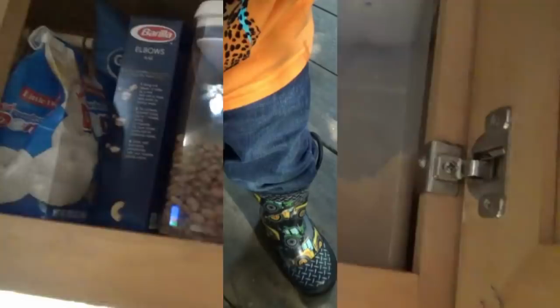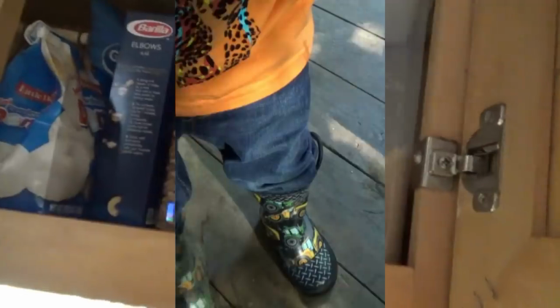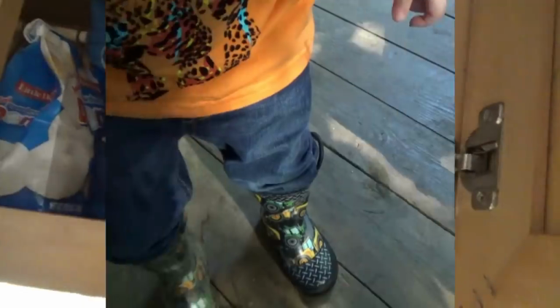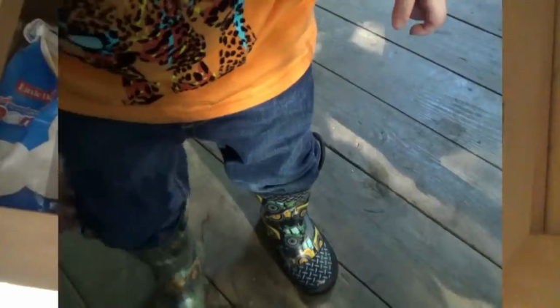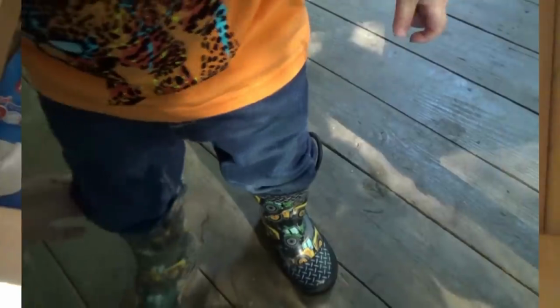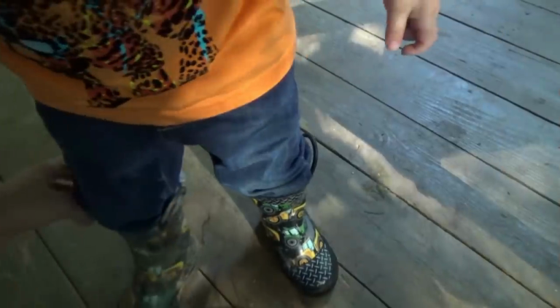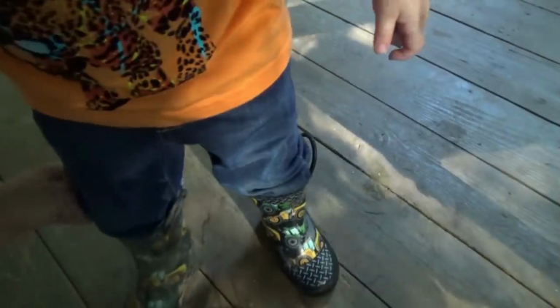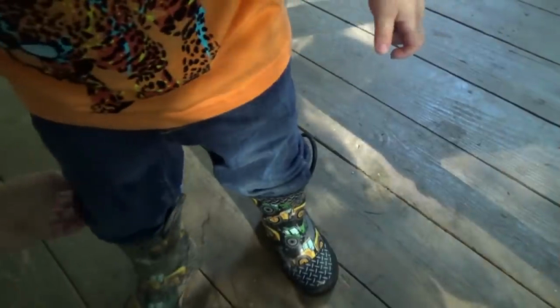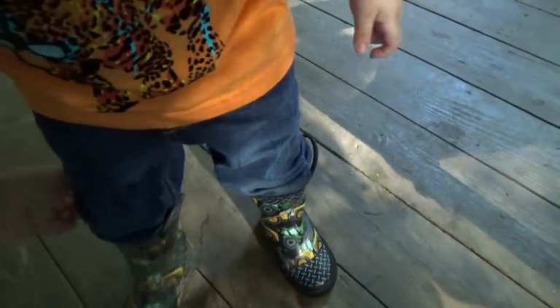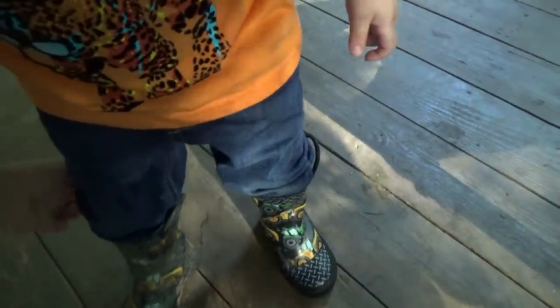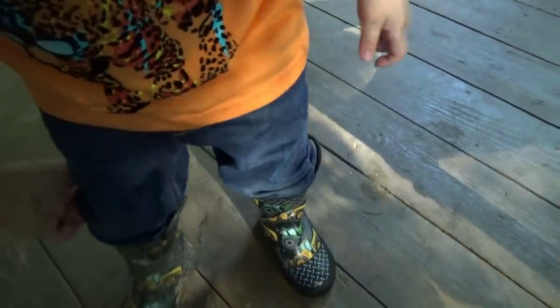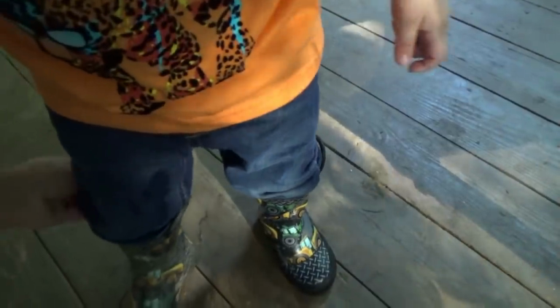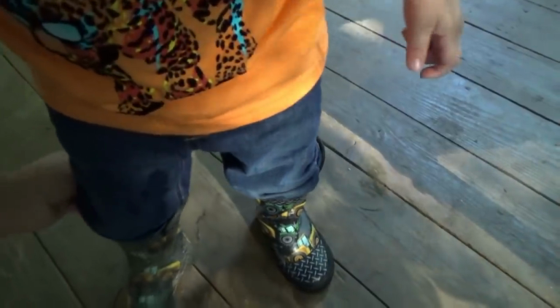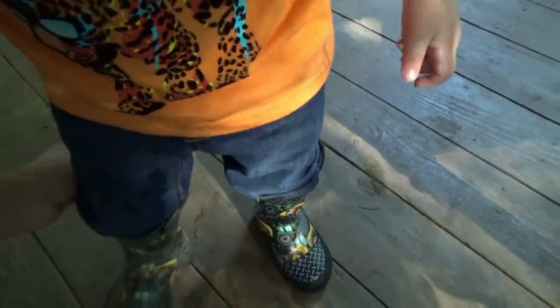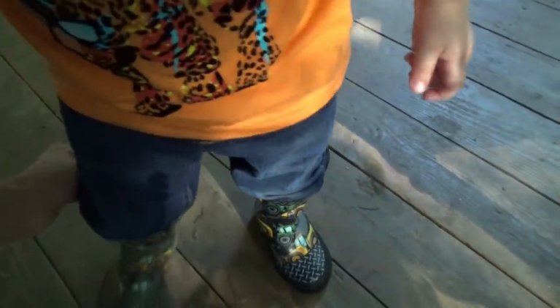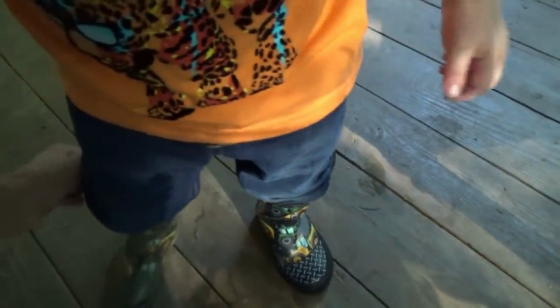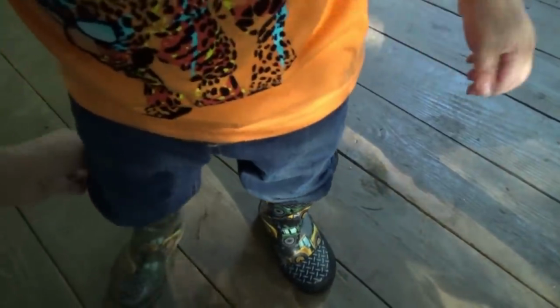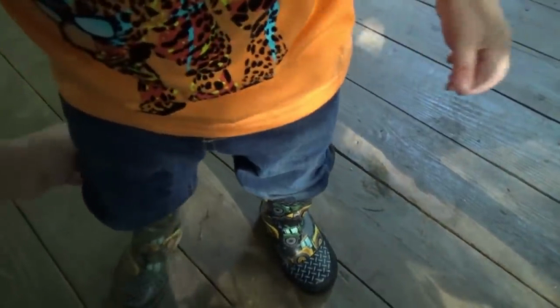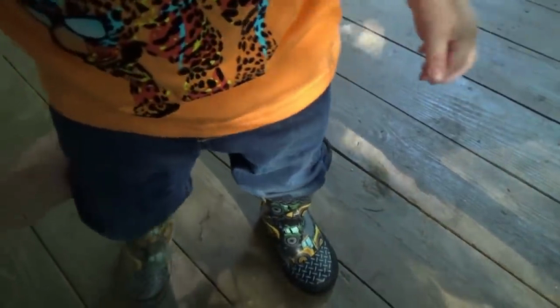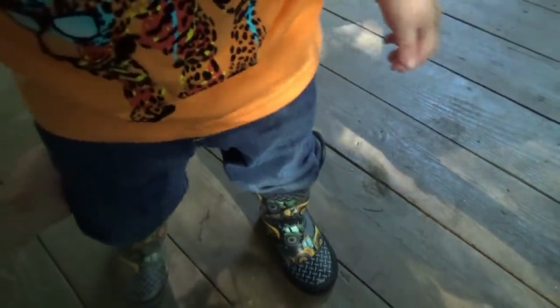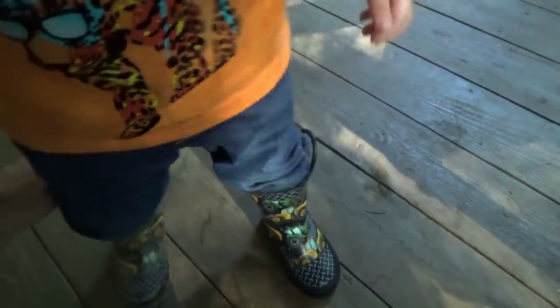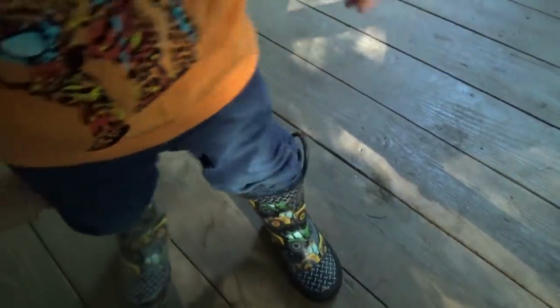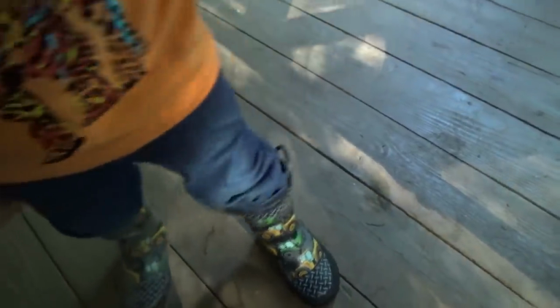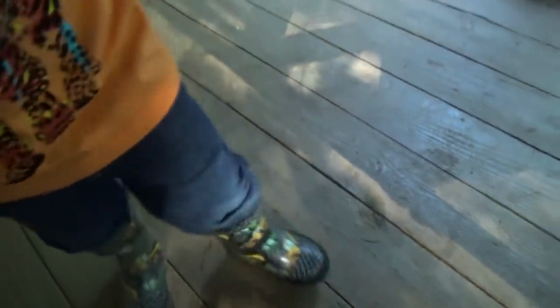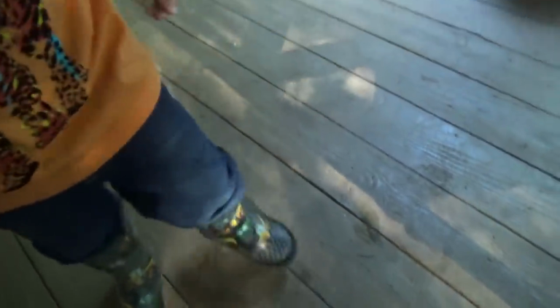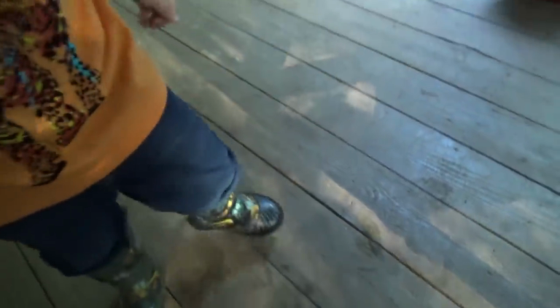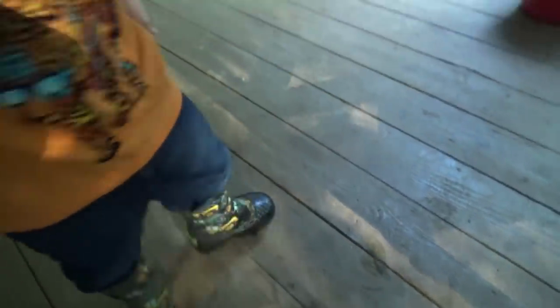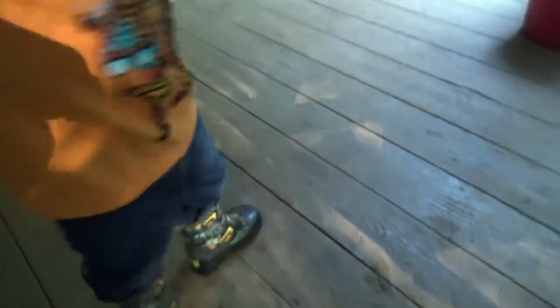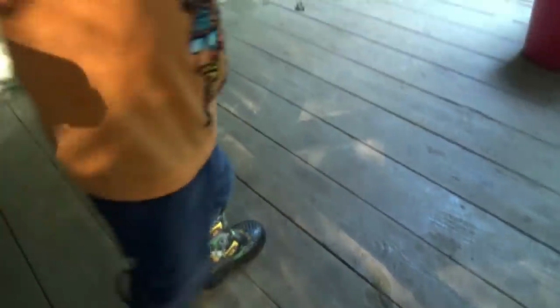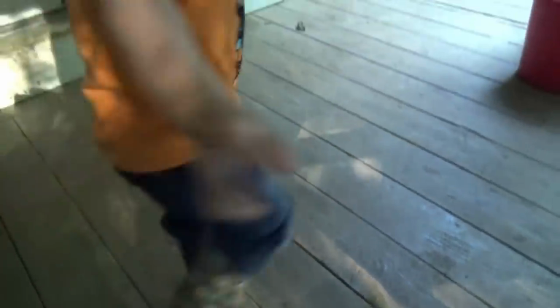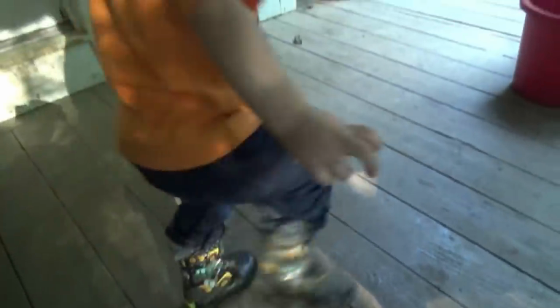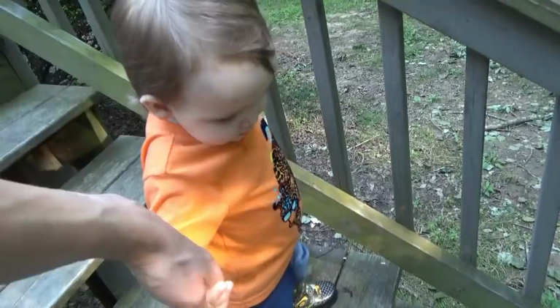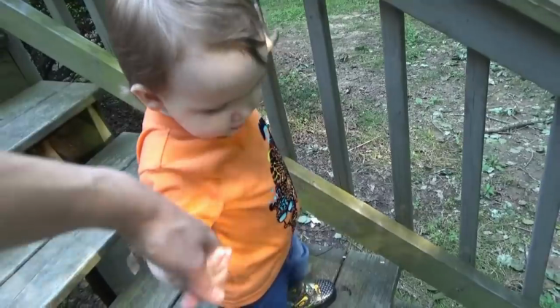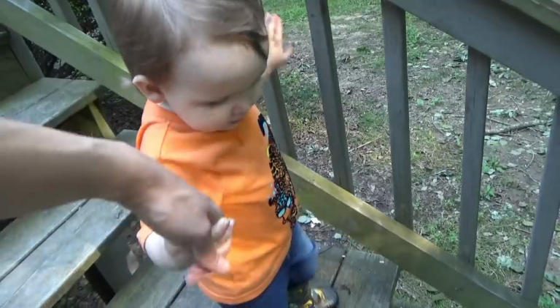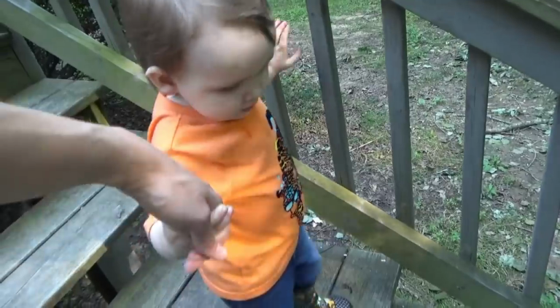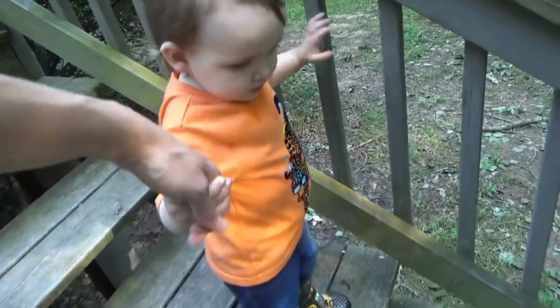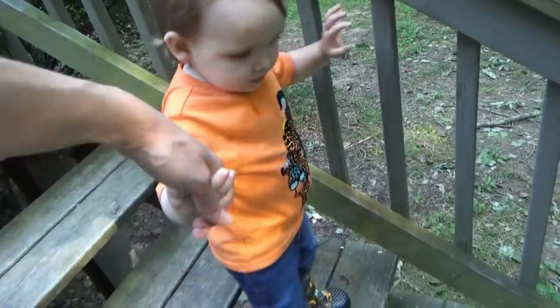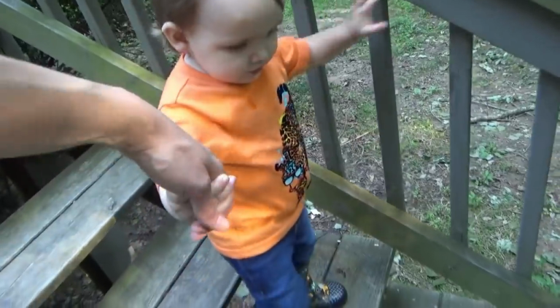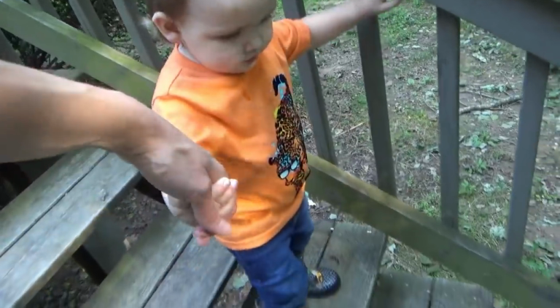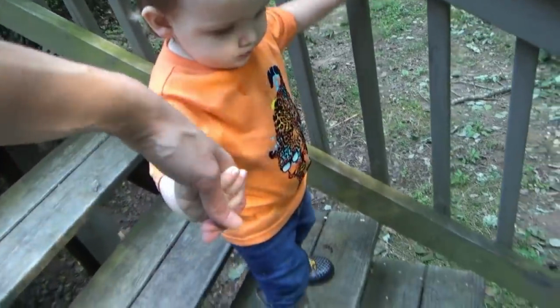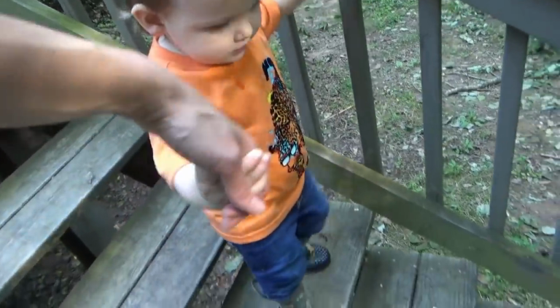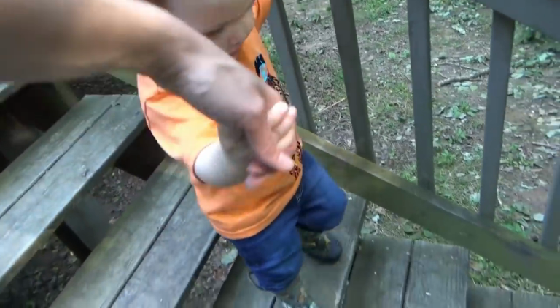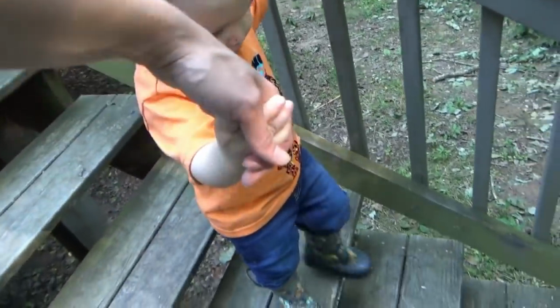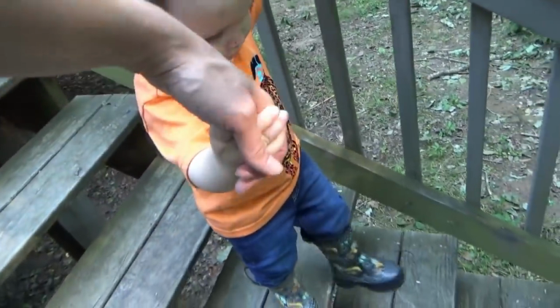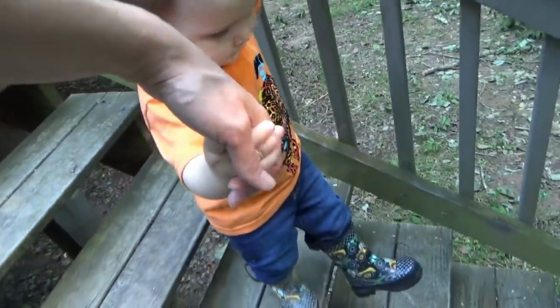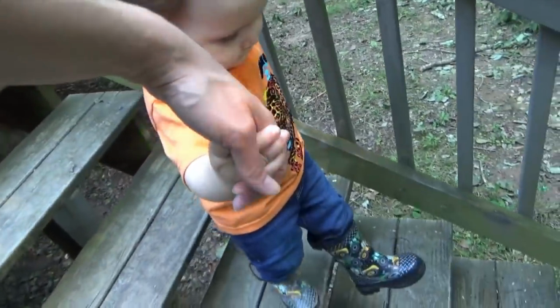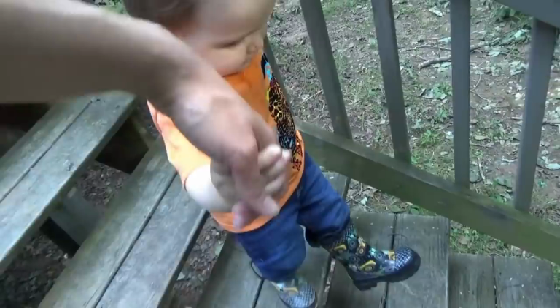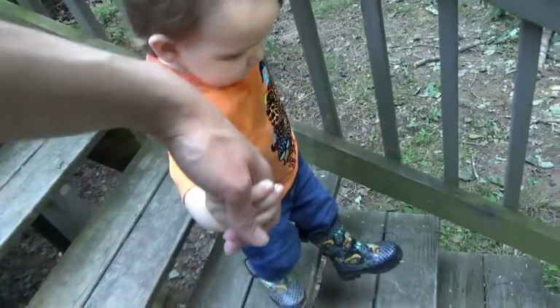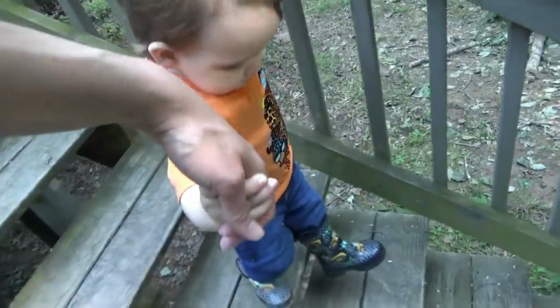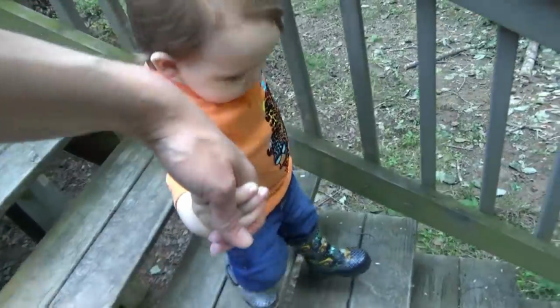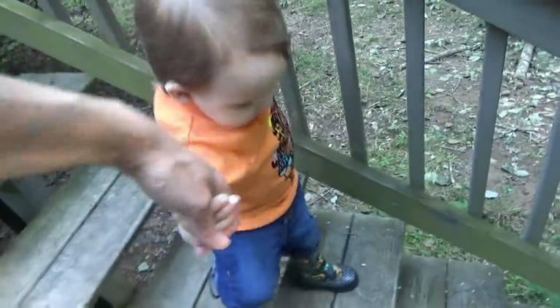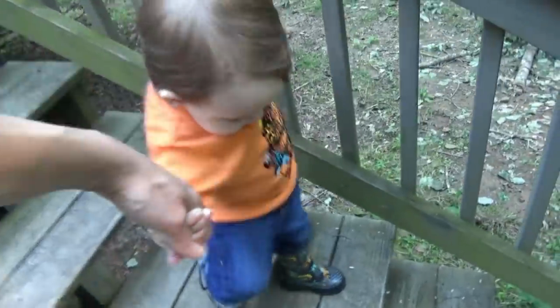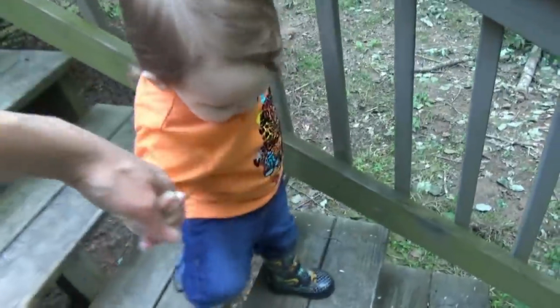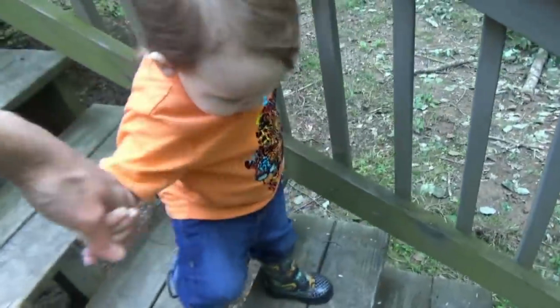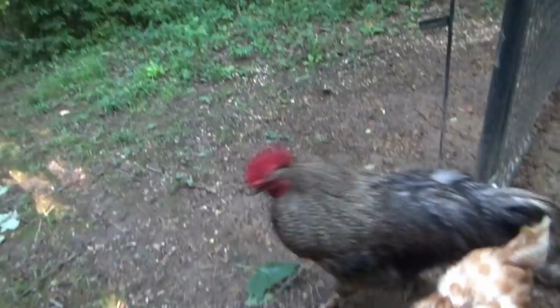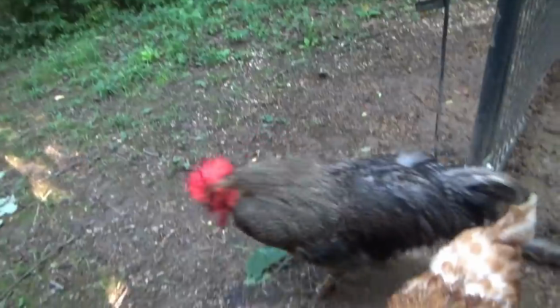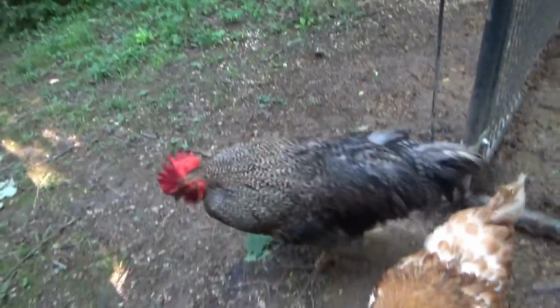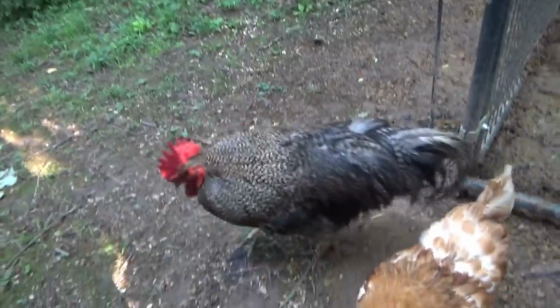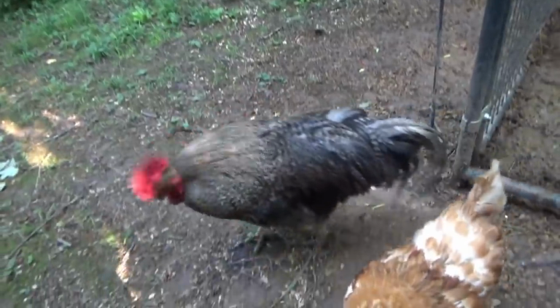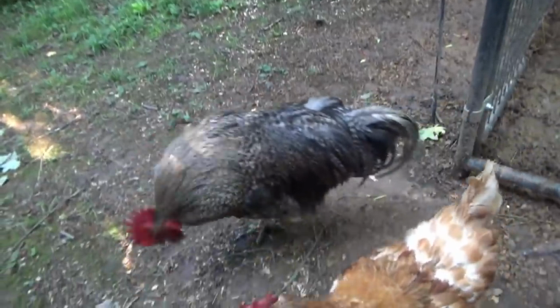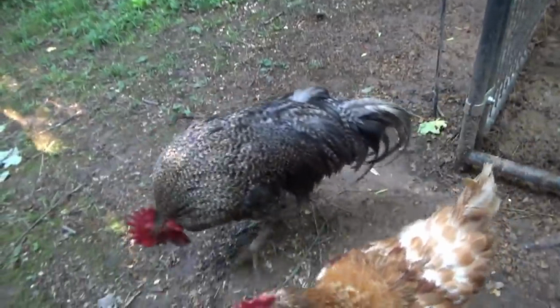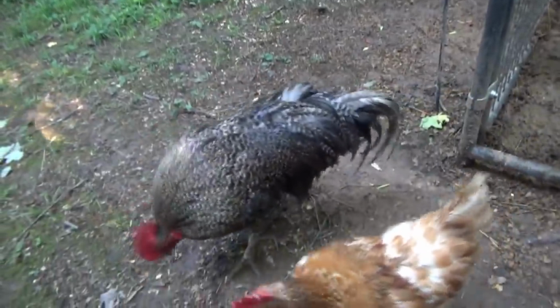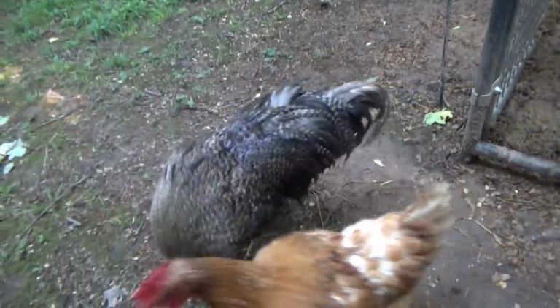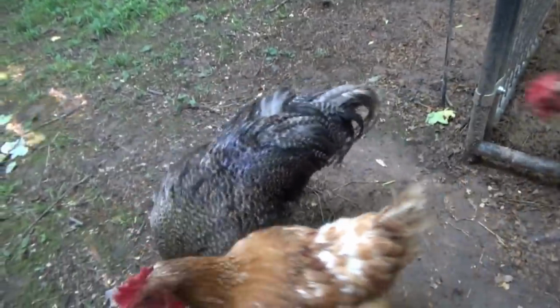We're going to go ahead and get the chickens' feed and water this afternoon. Time to get the eggs. Here they come, Manny.